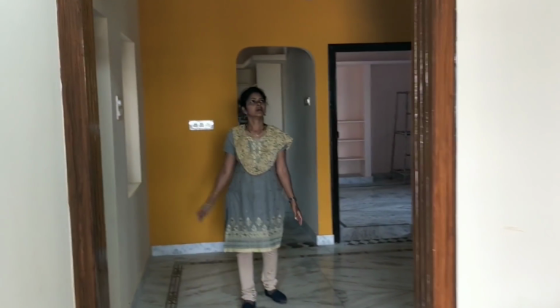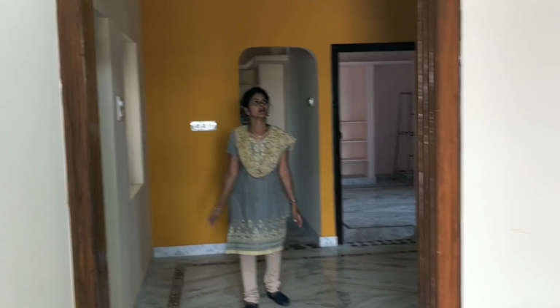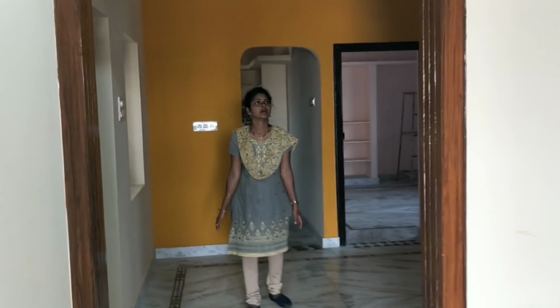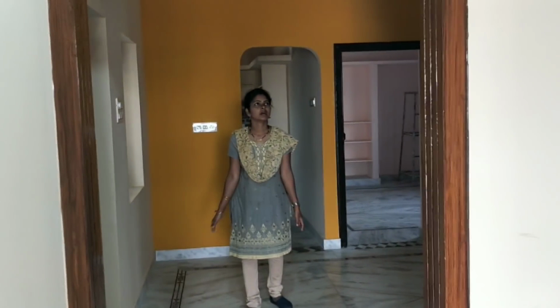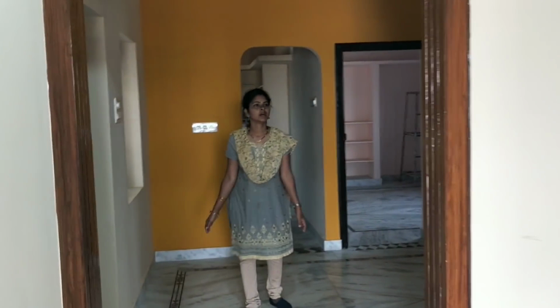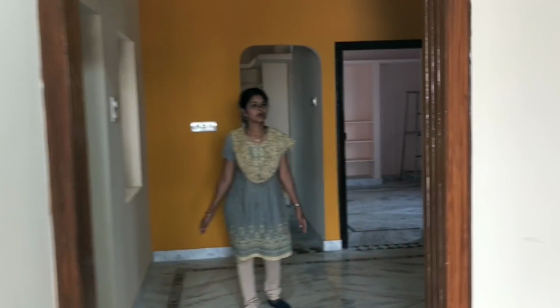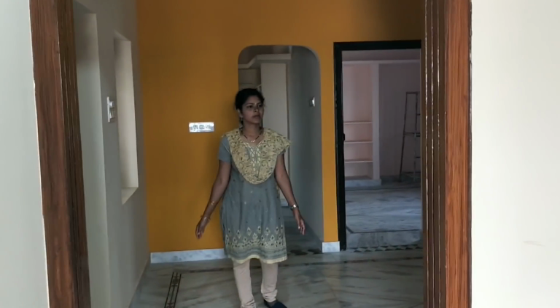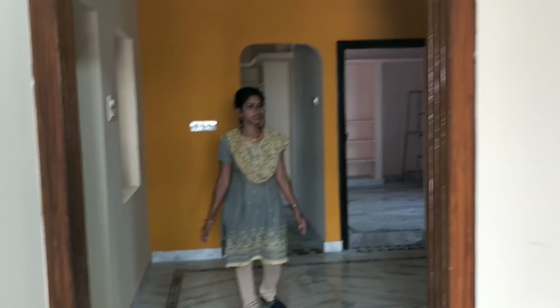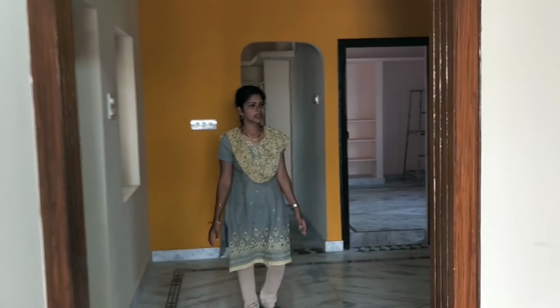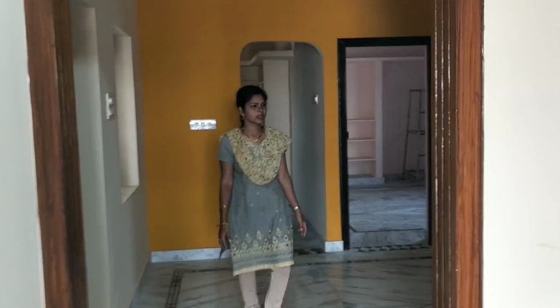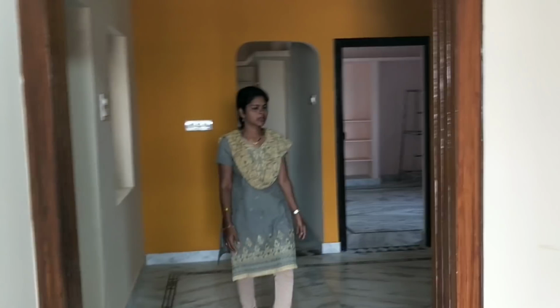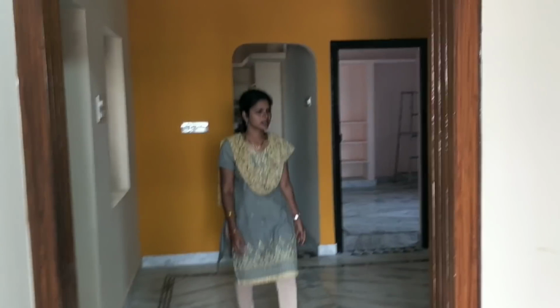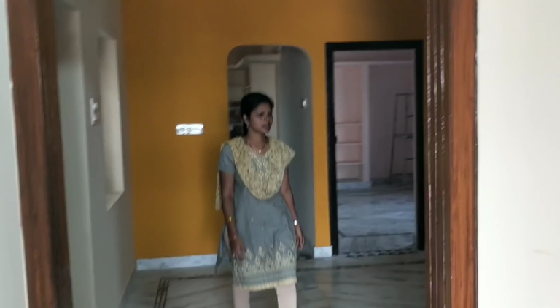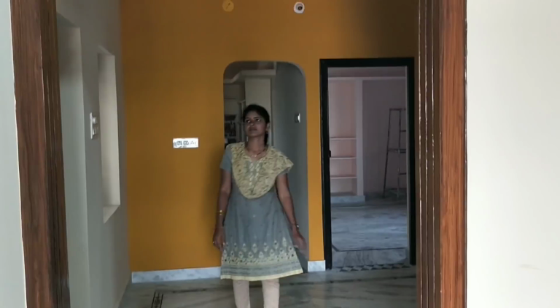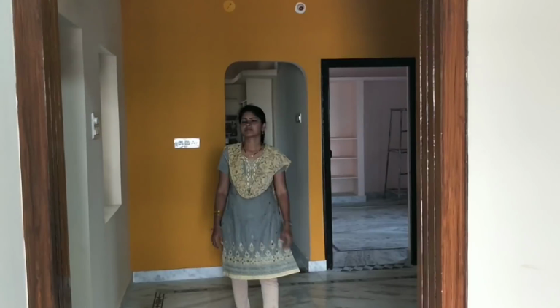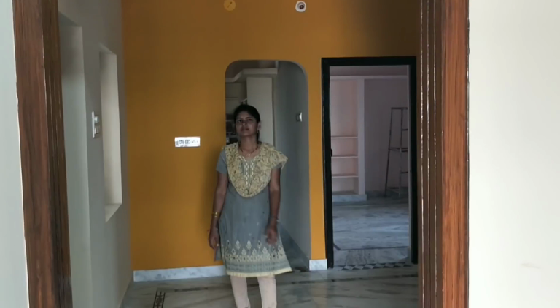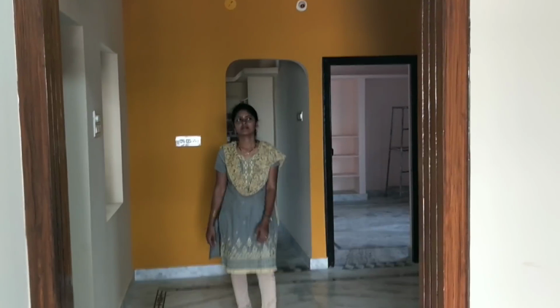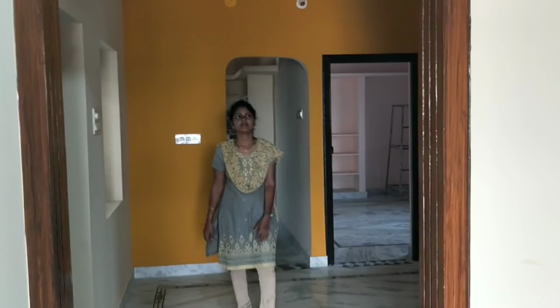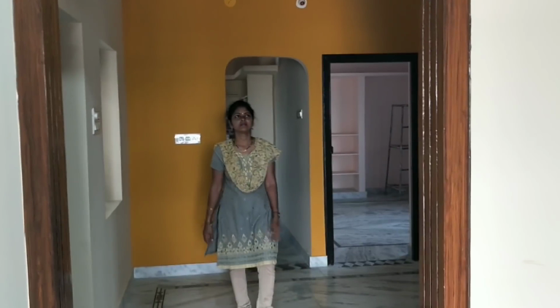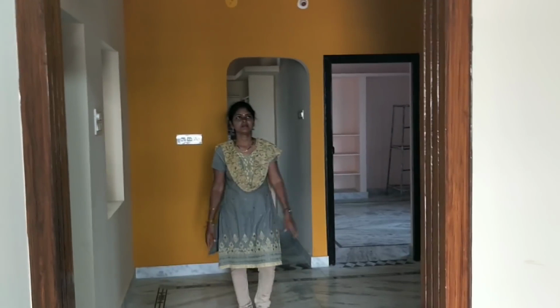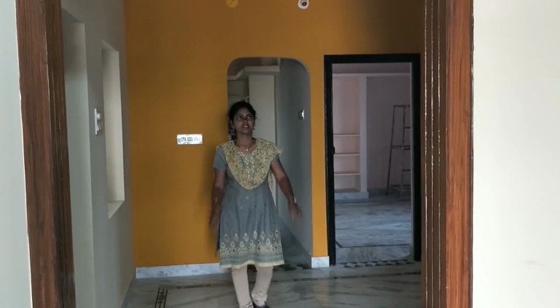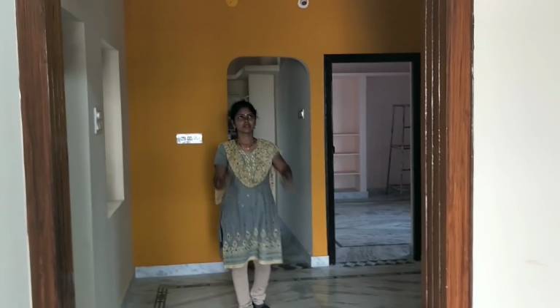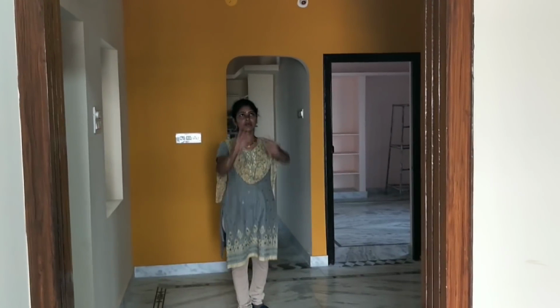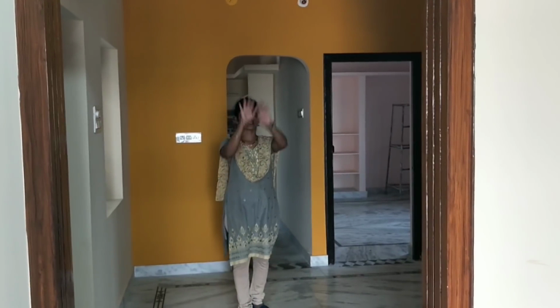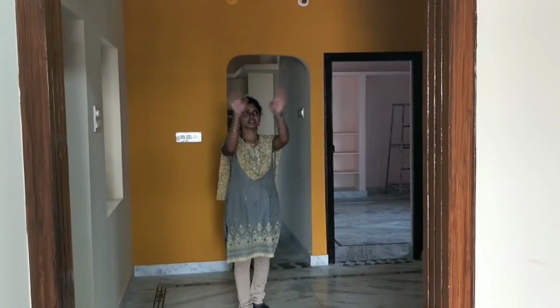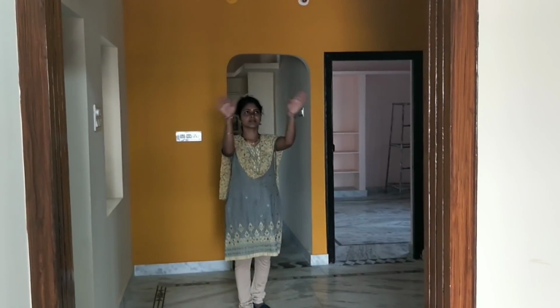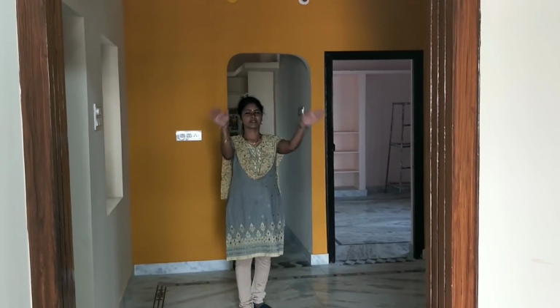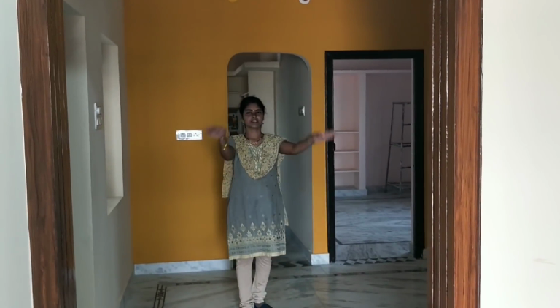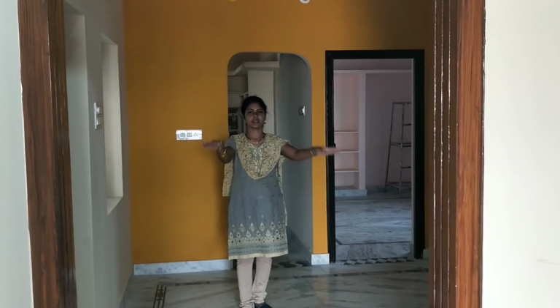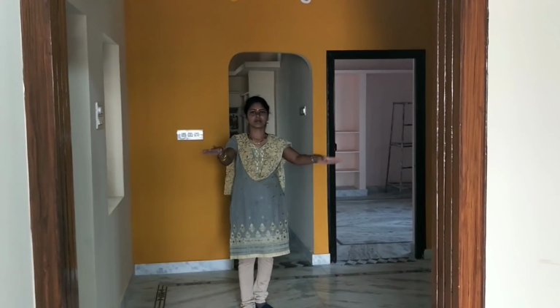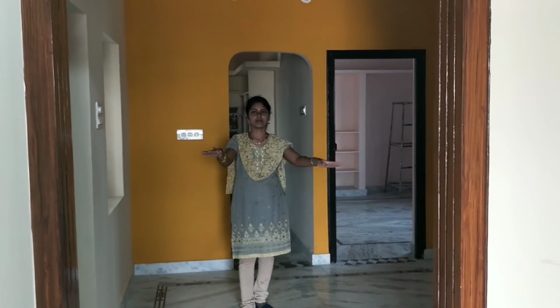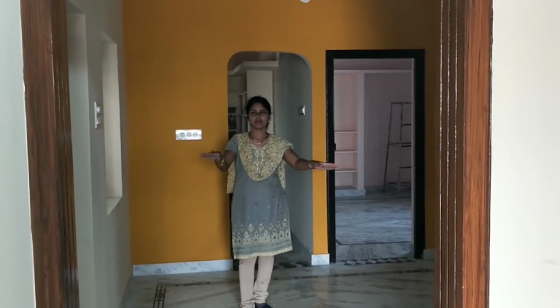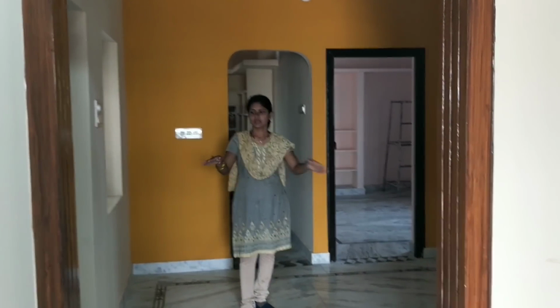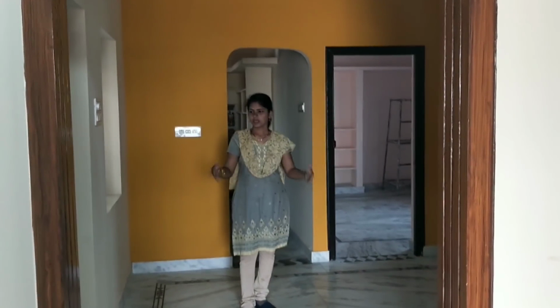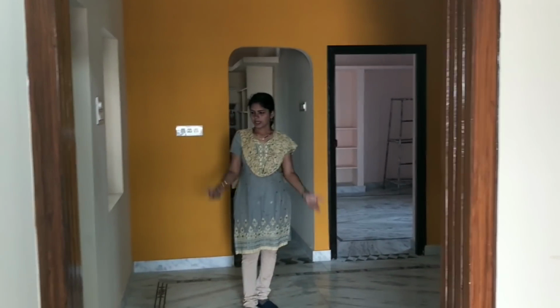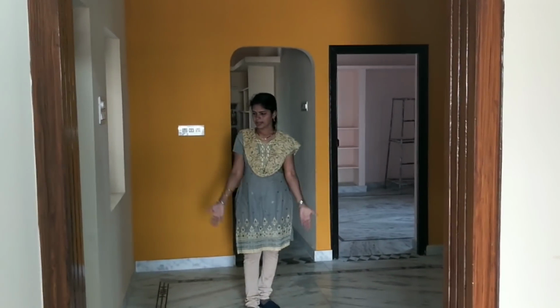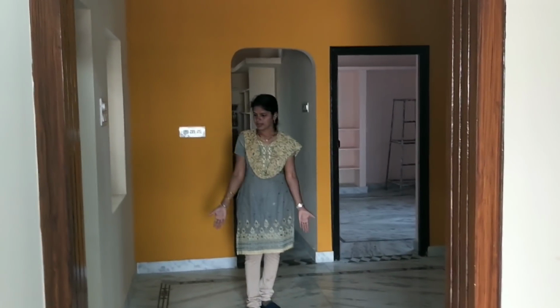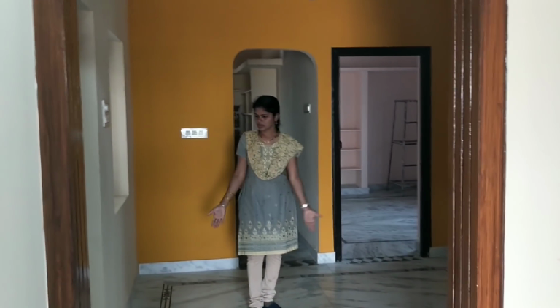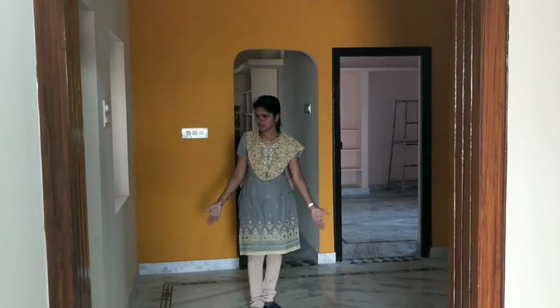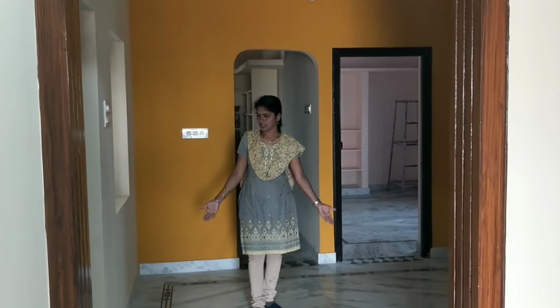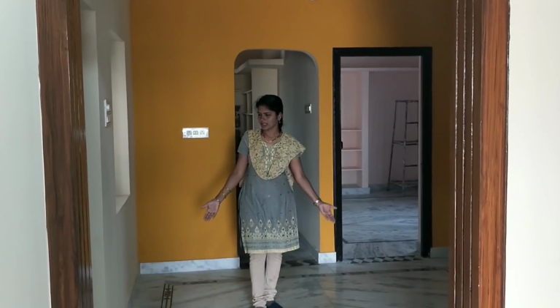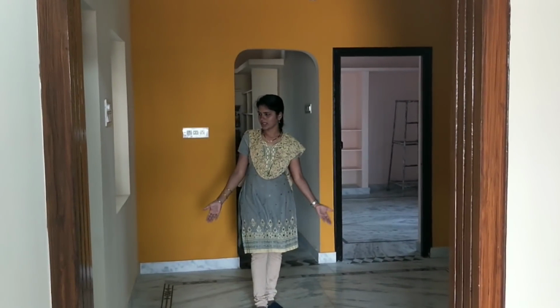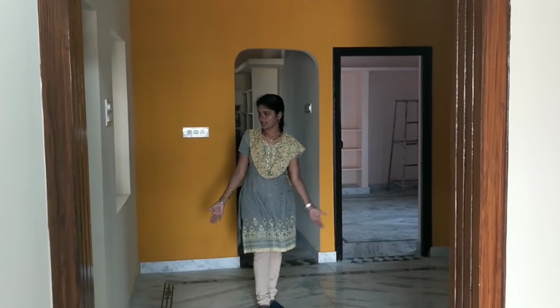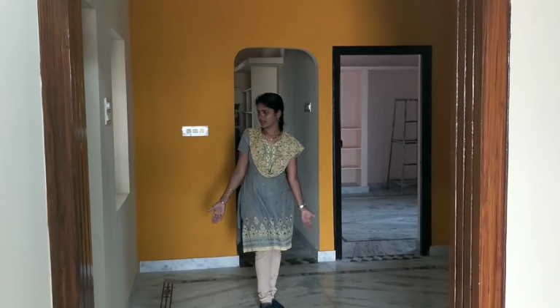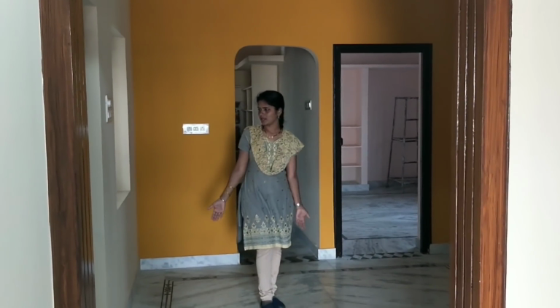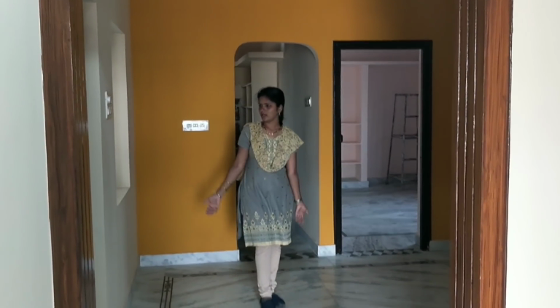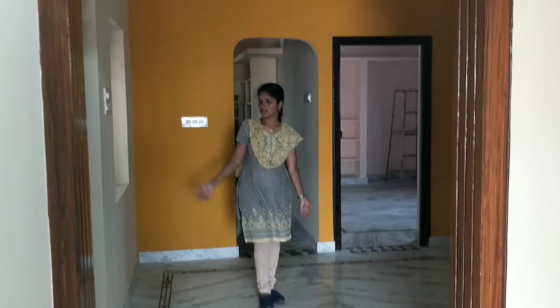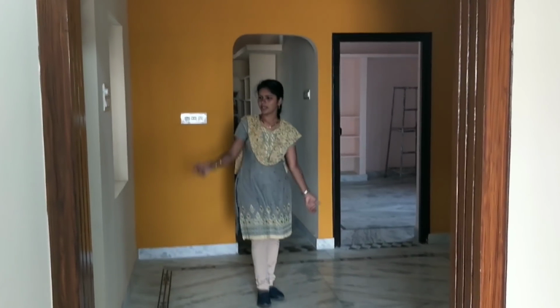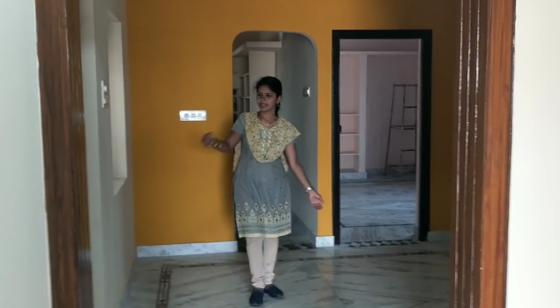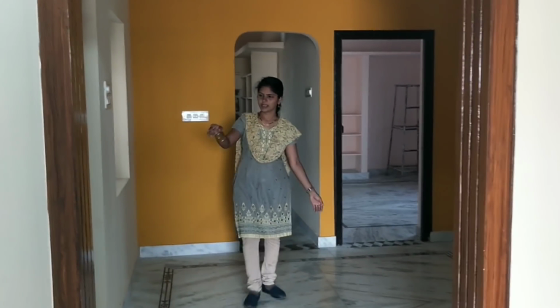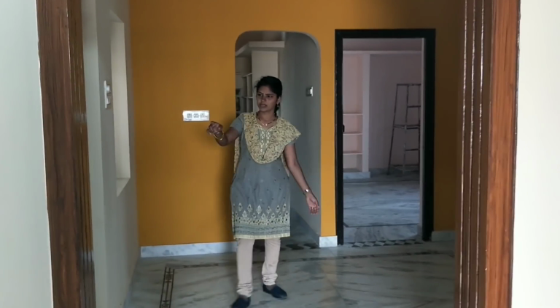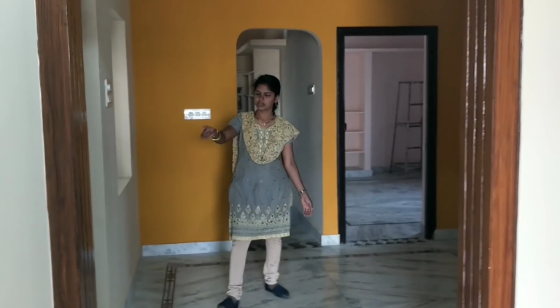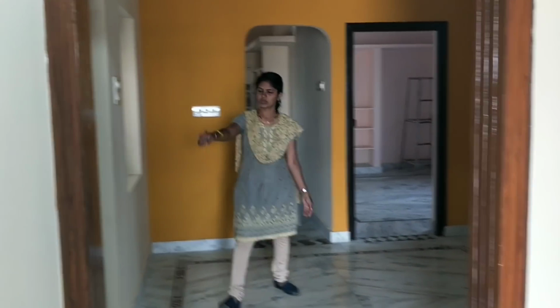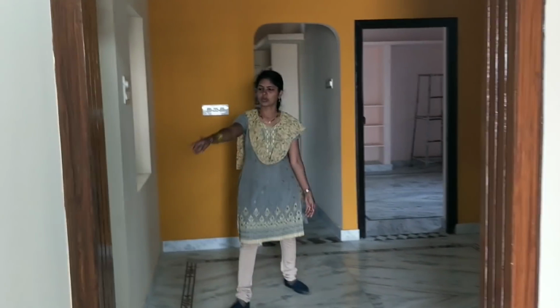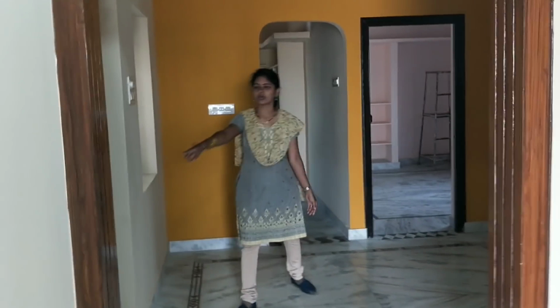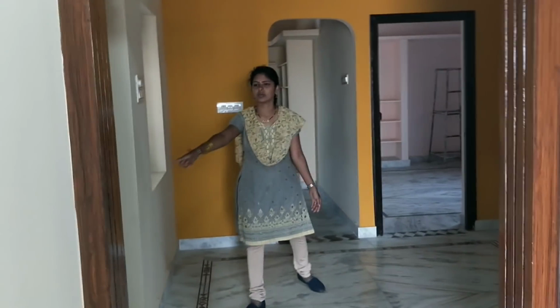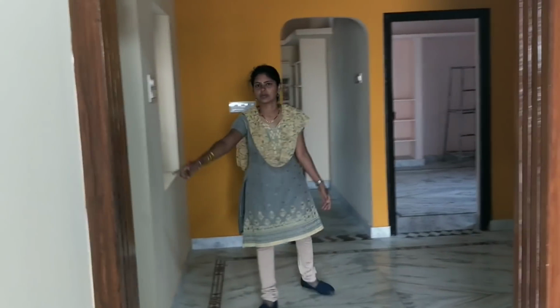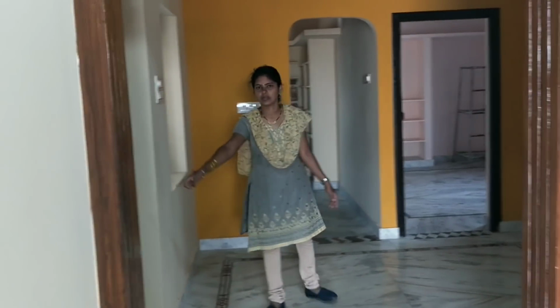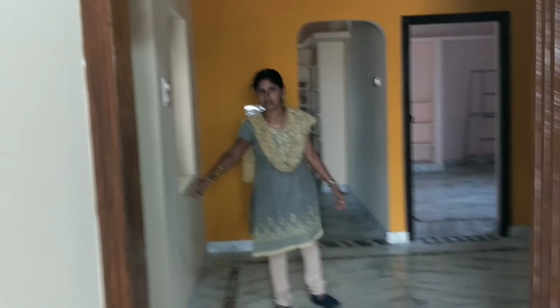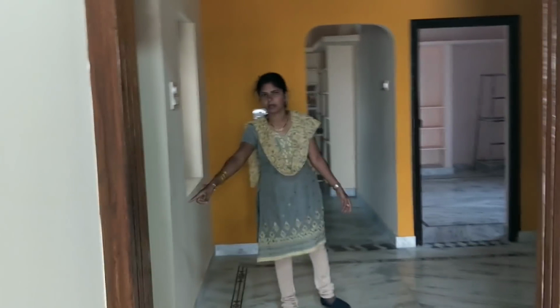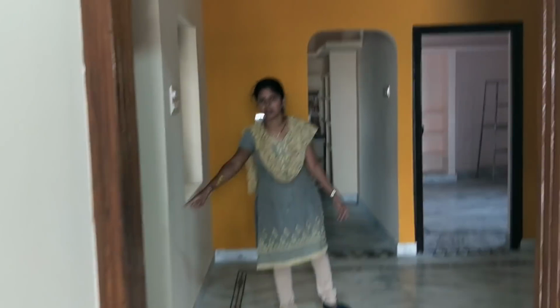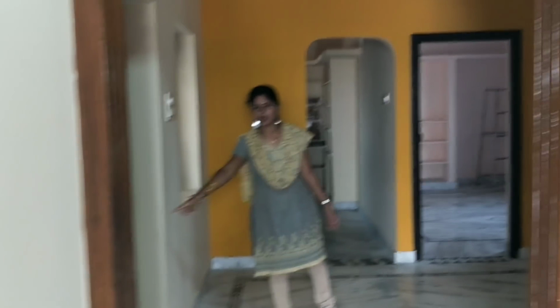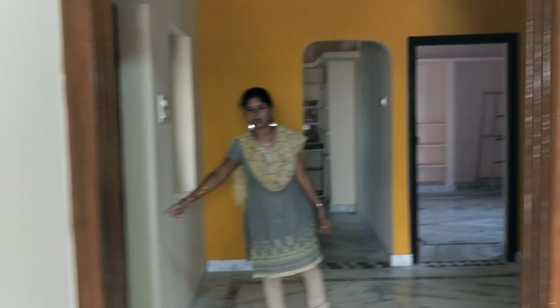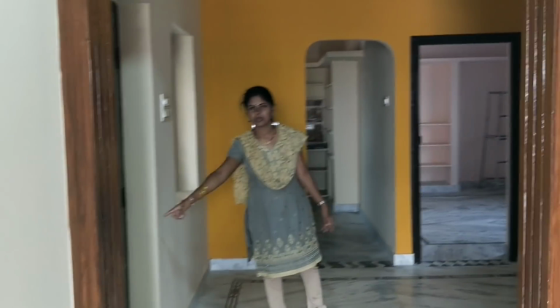This is the dining area. The bottom area has been closed.